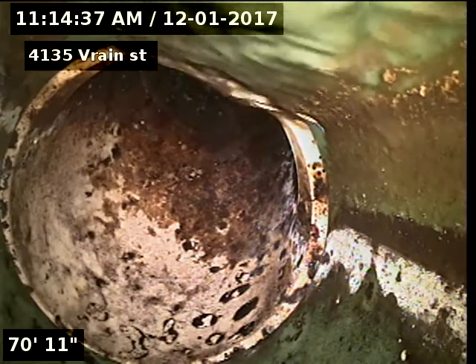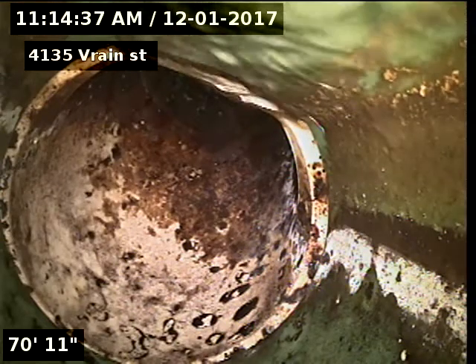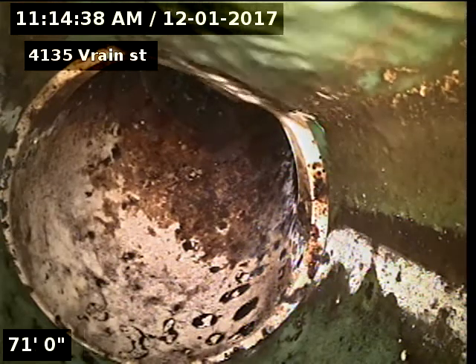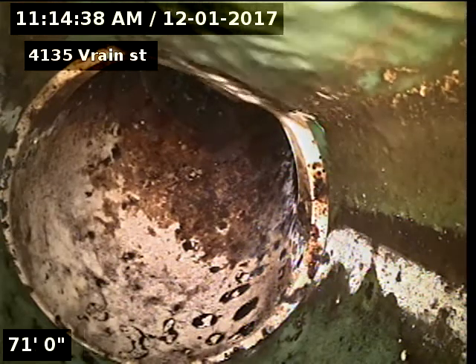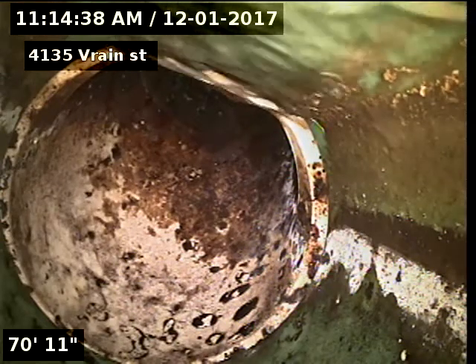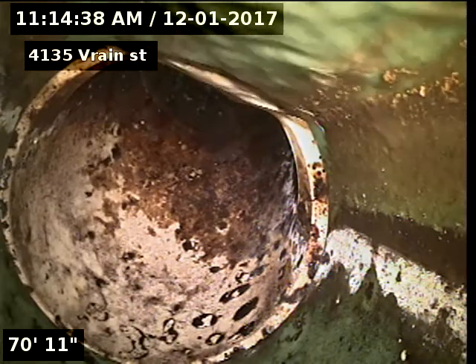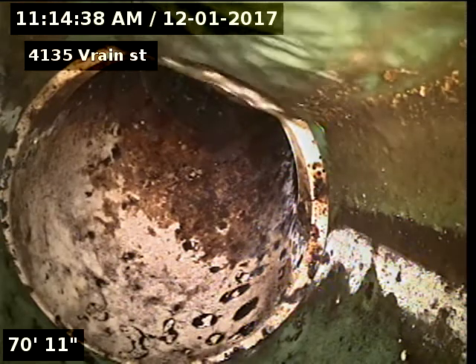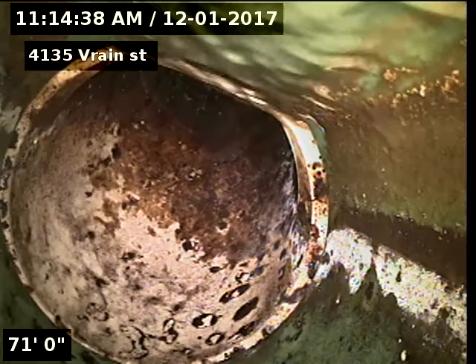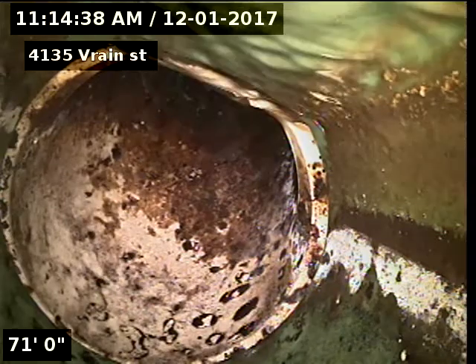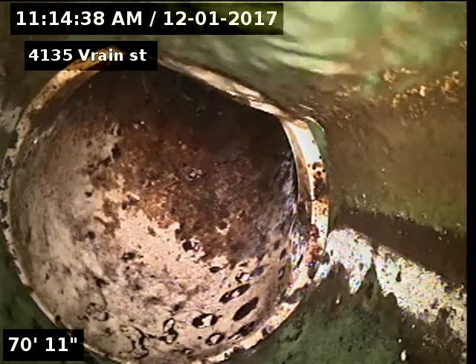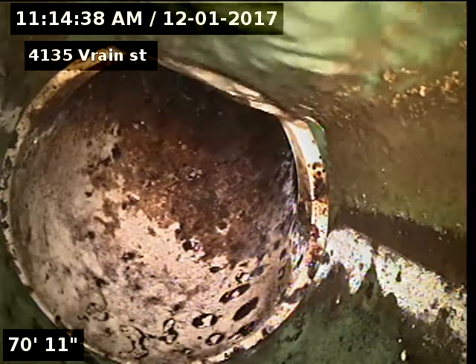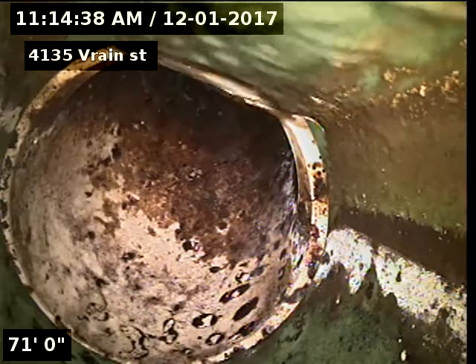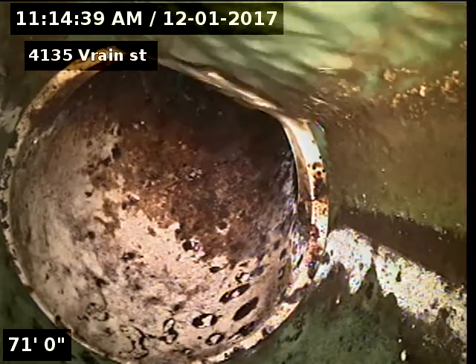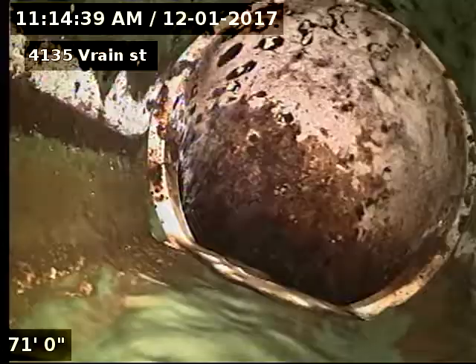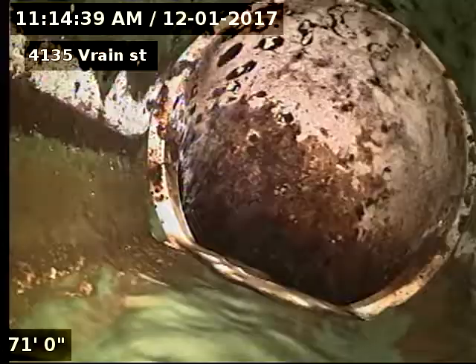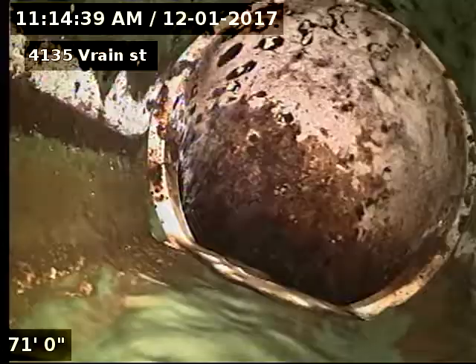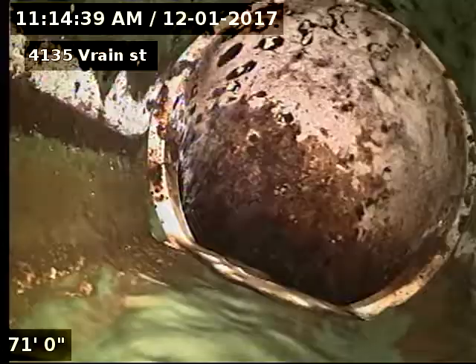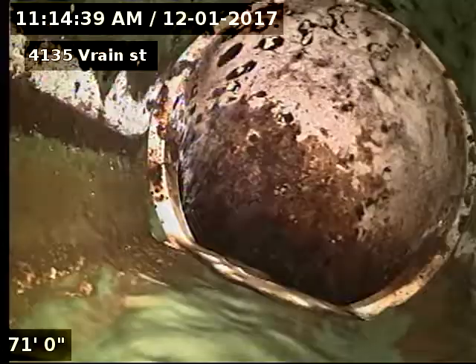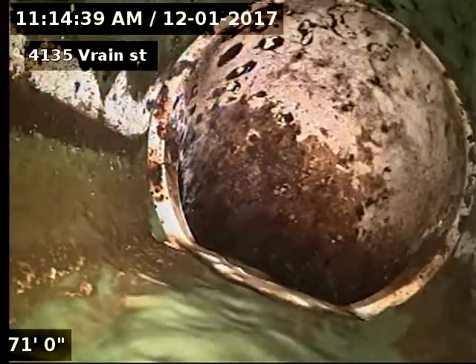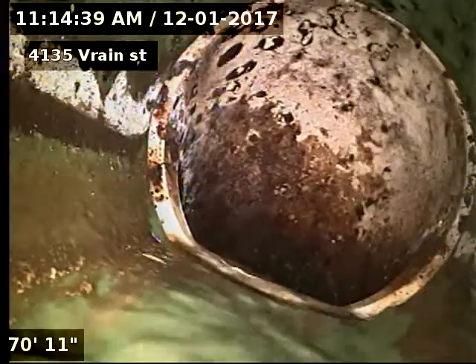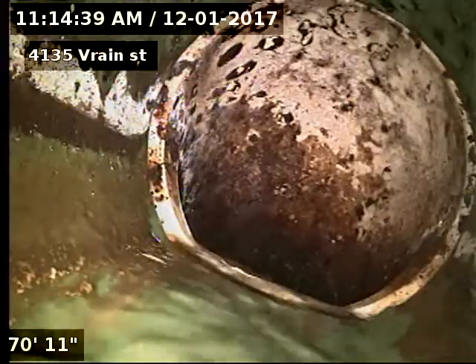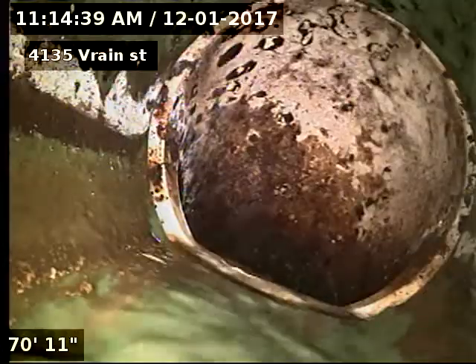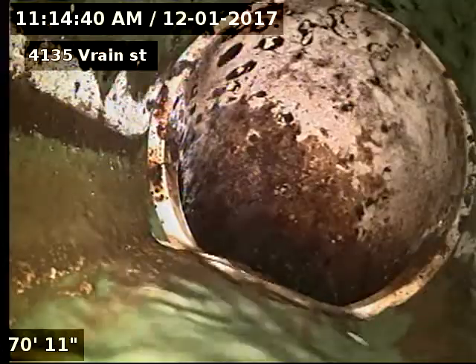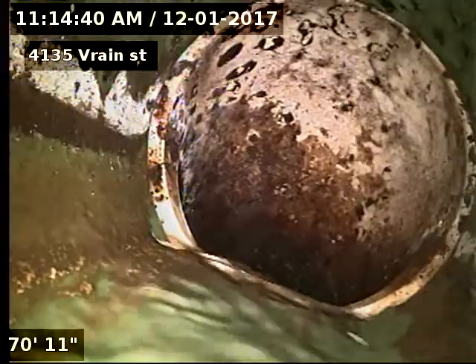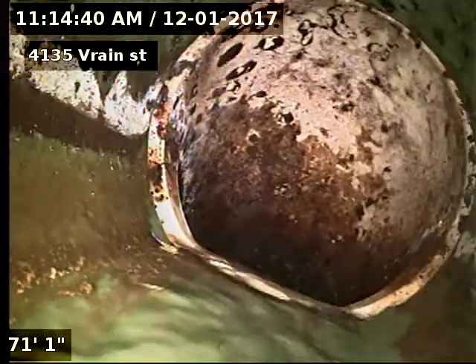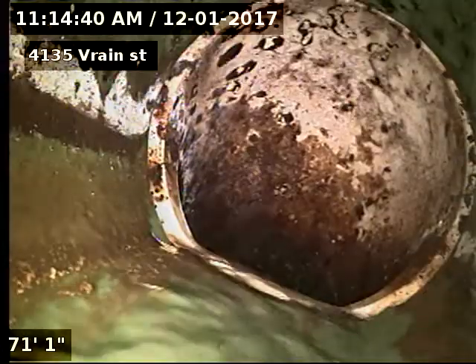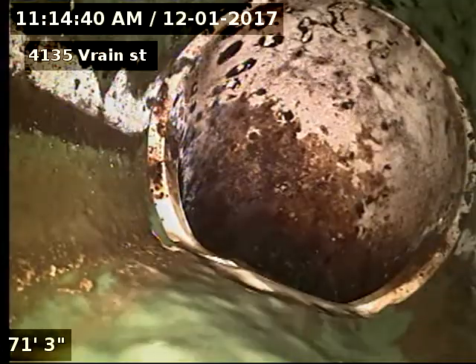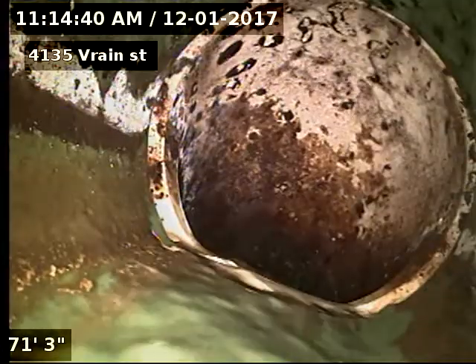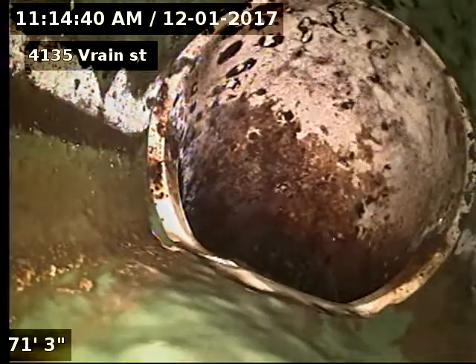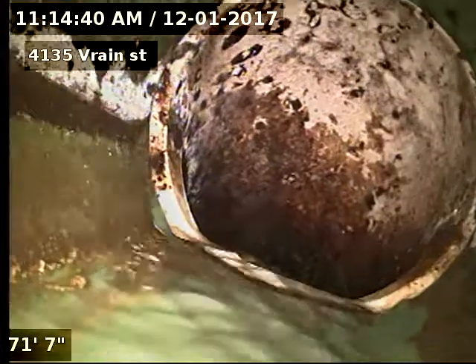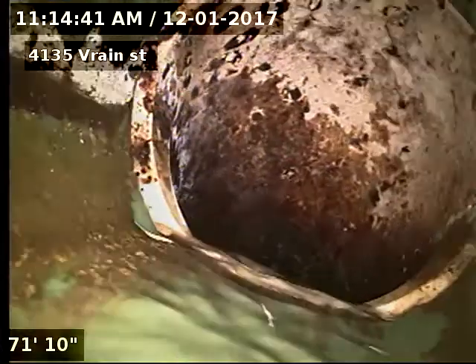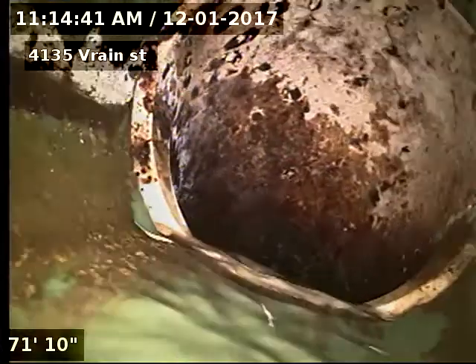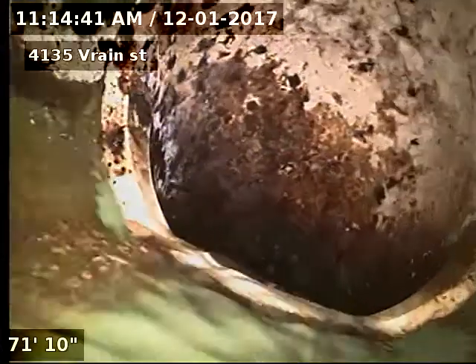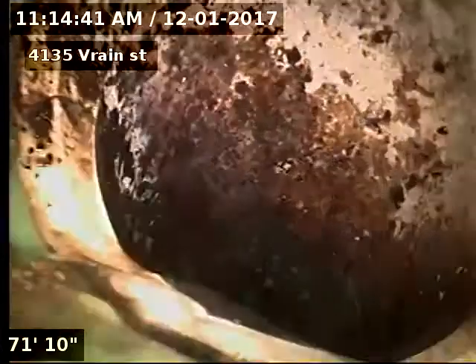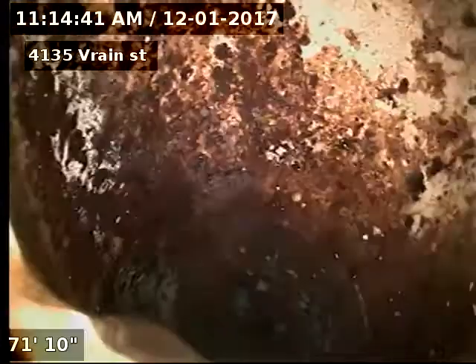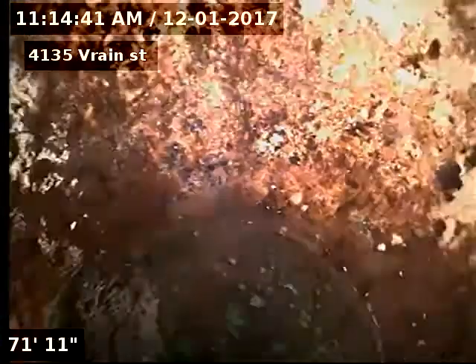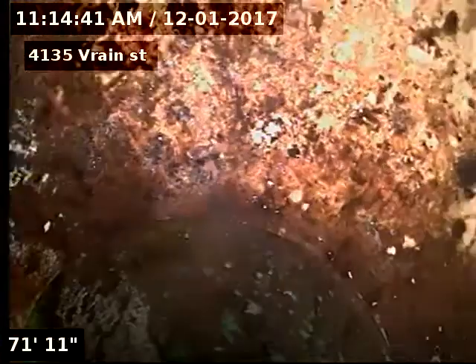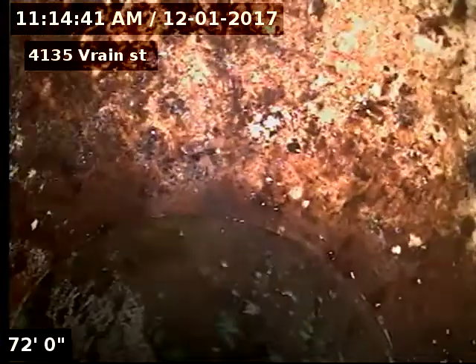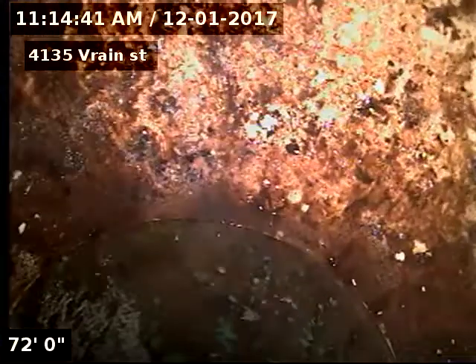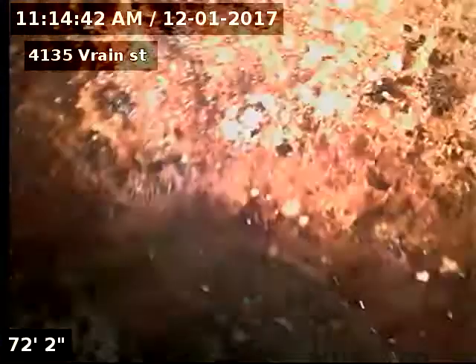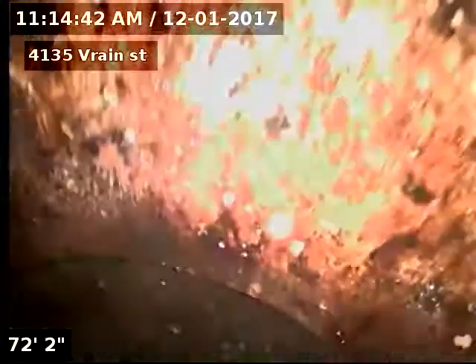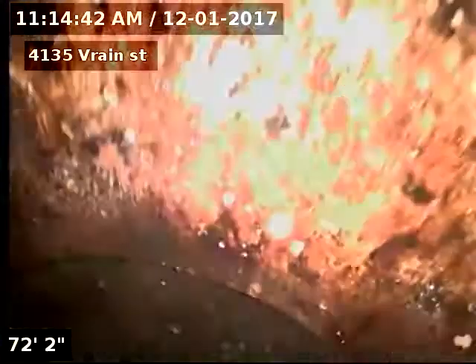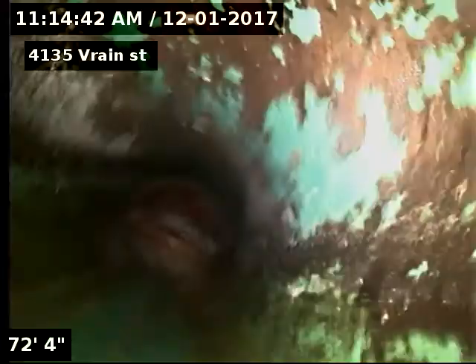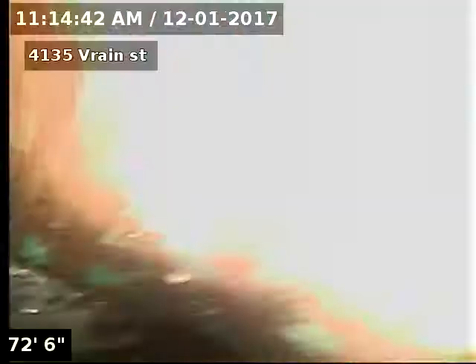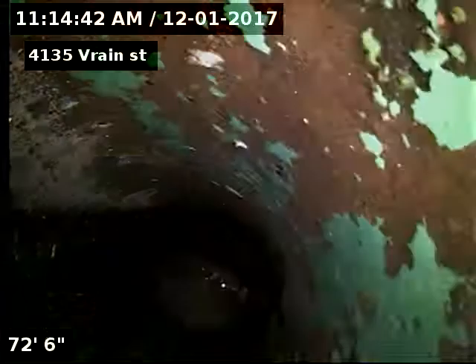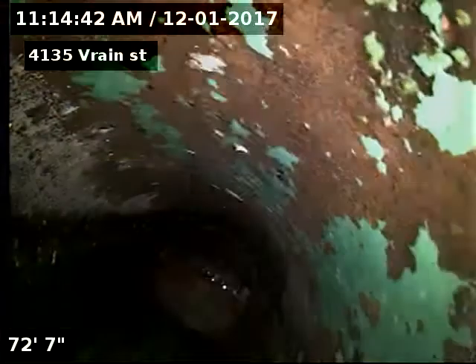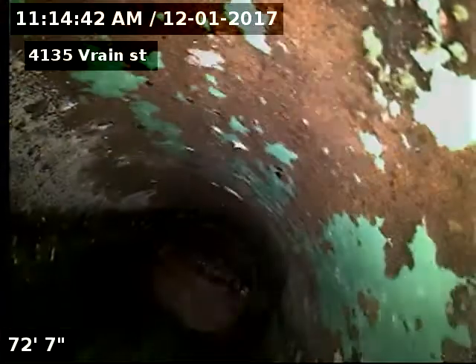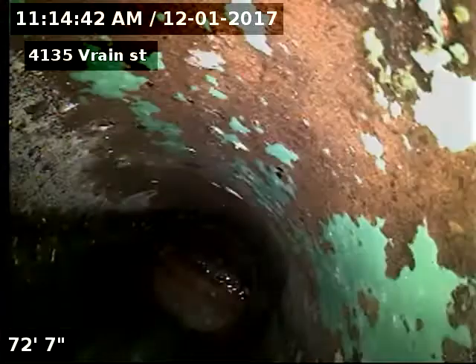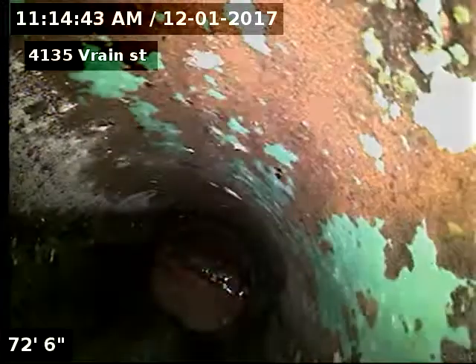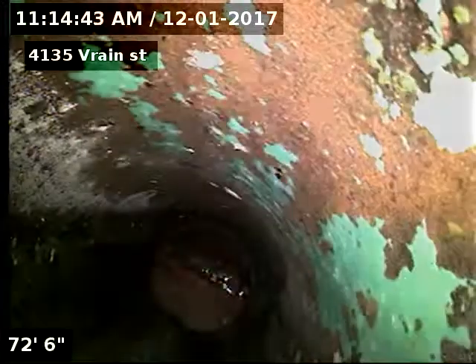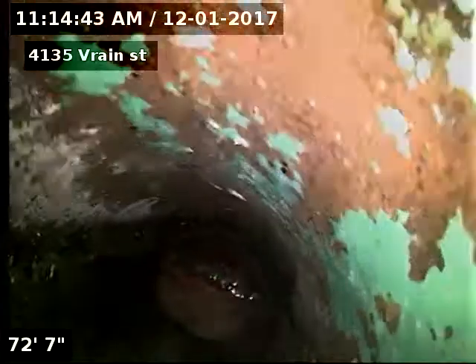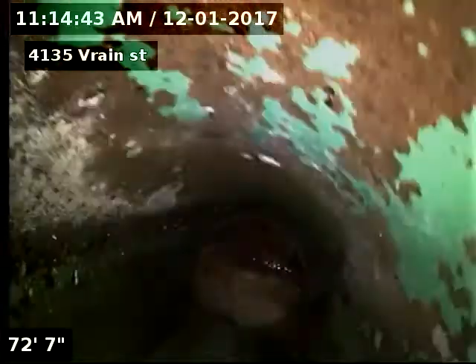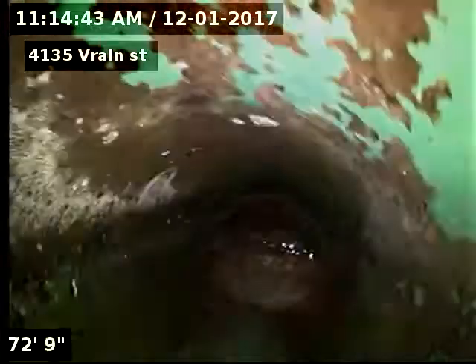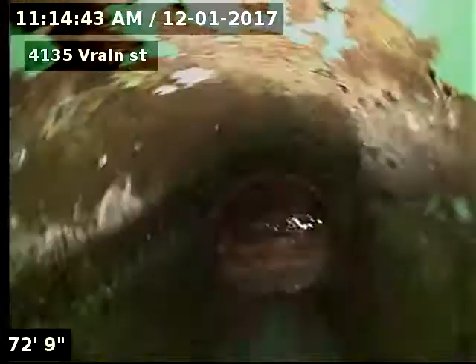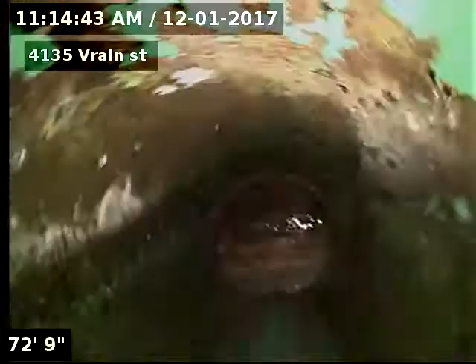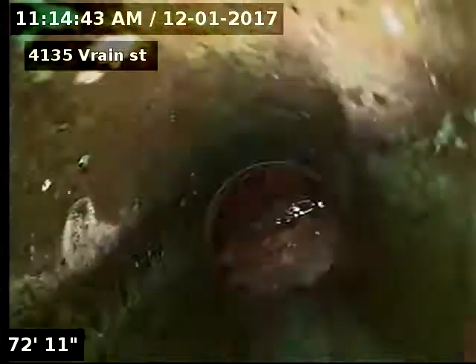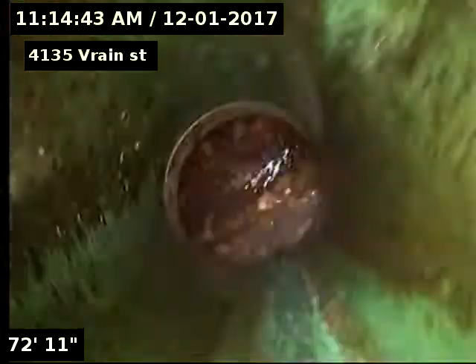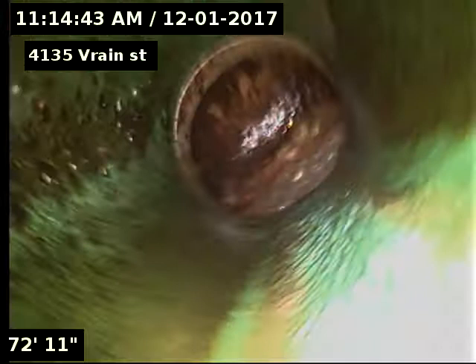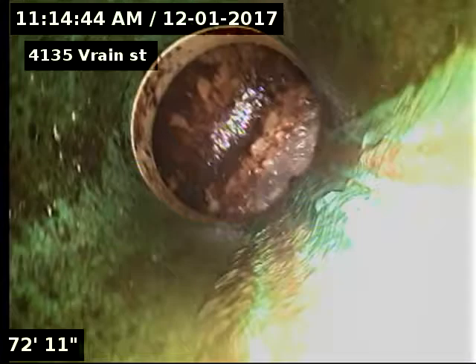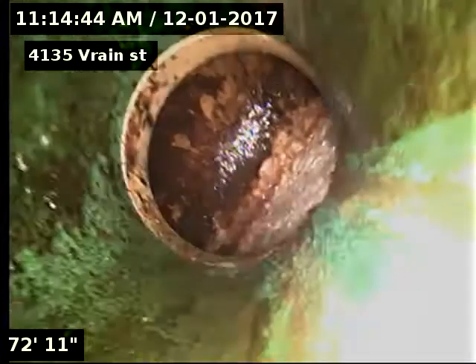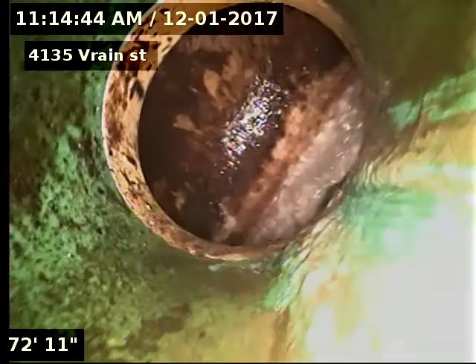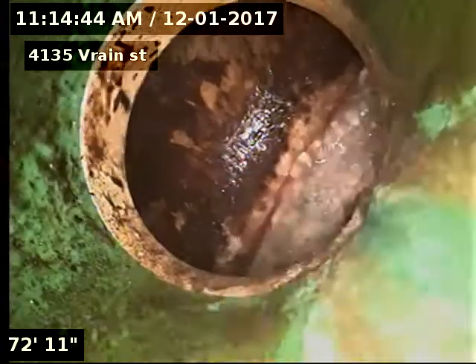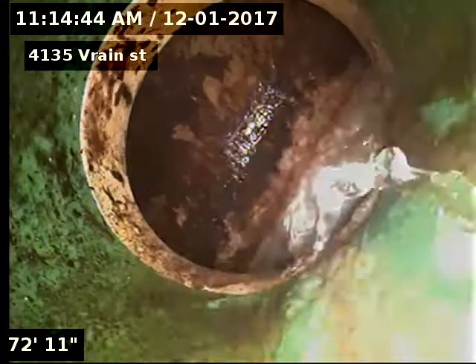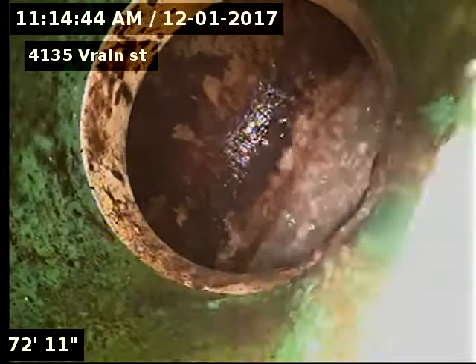Just flip my camera here. There we go. There's our tap connection.